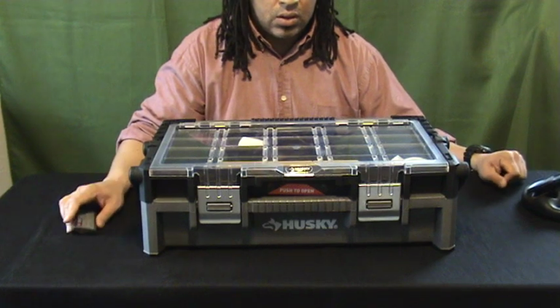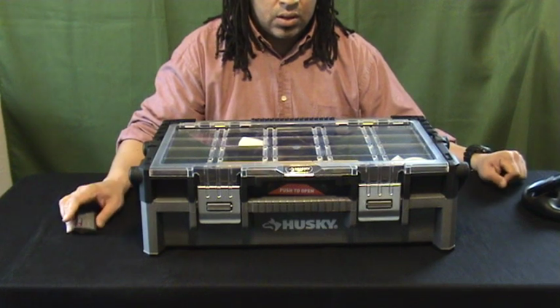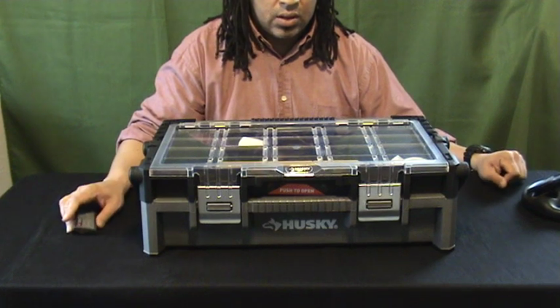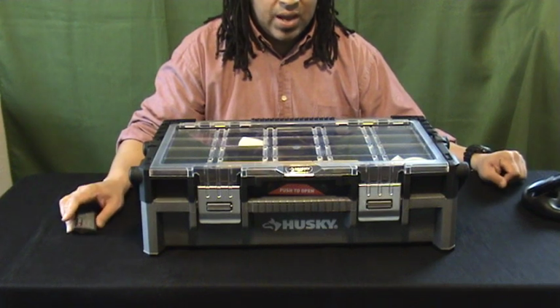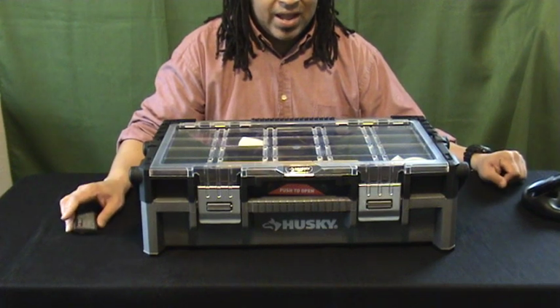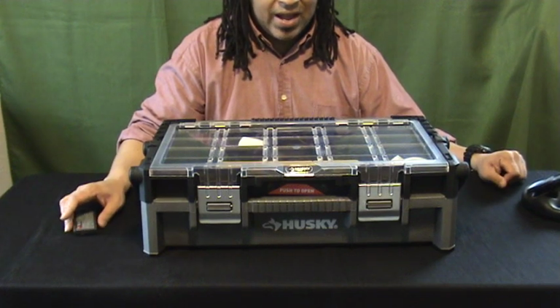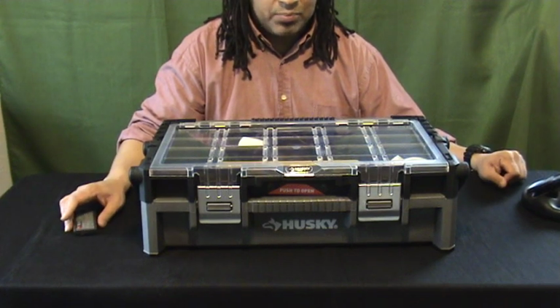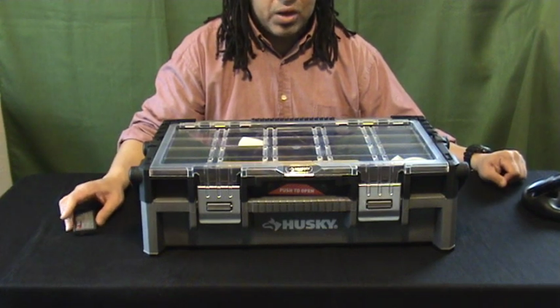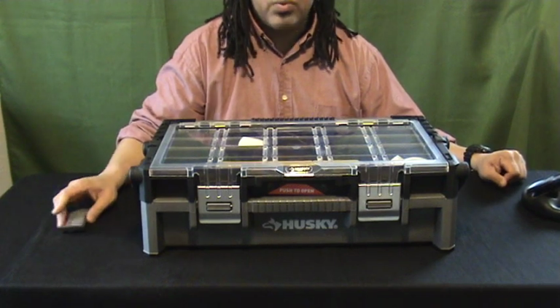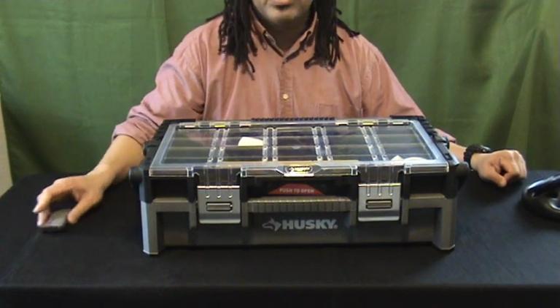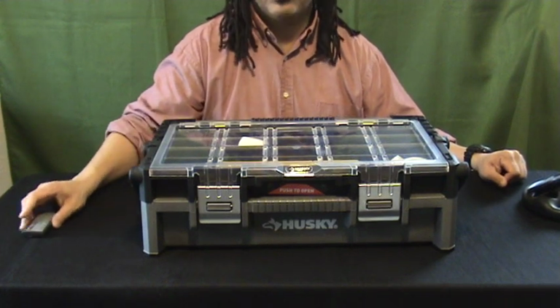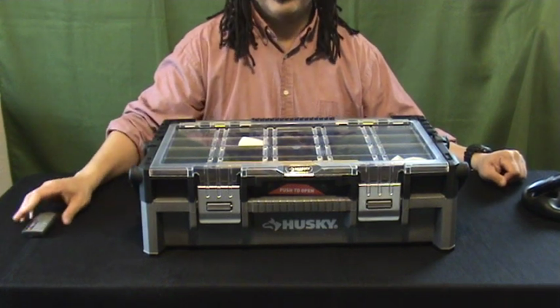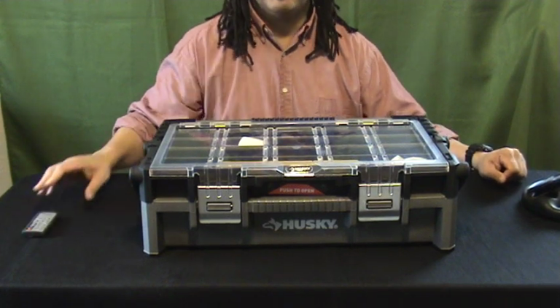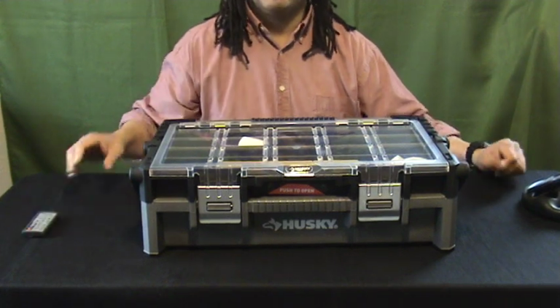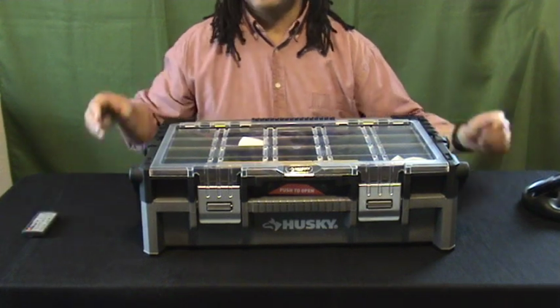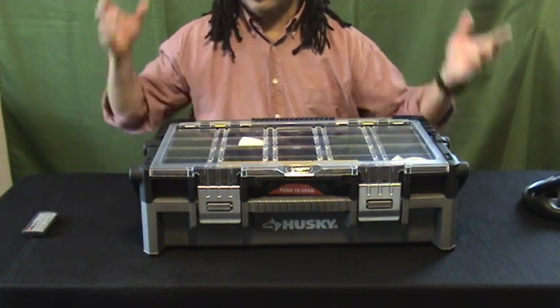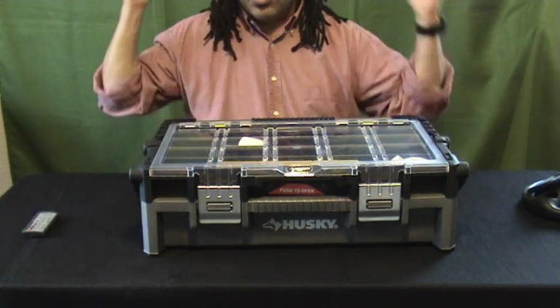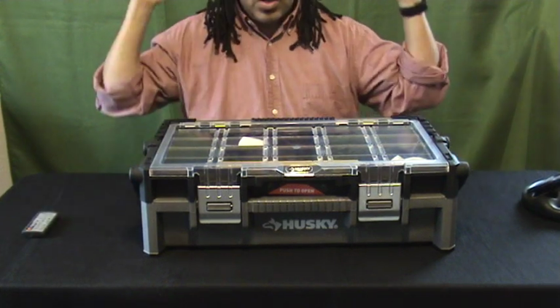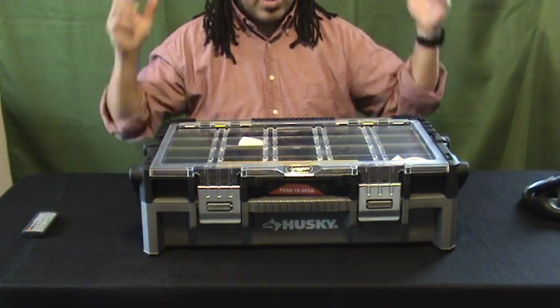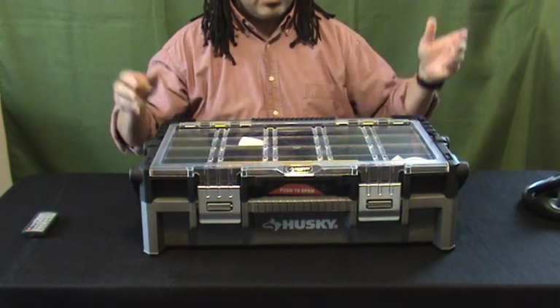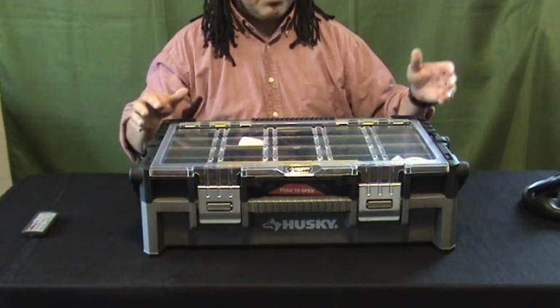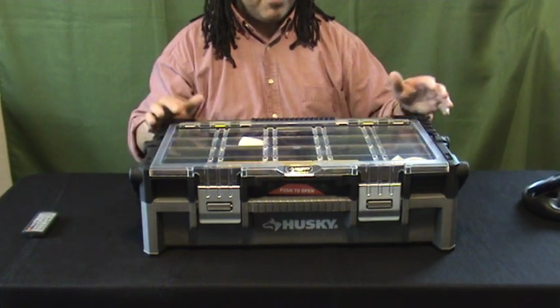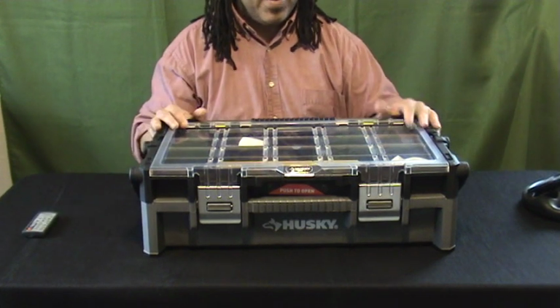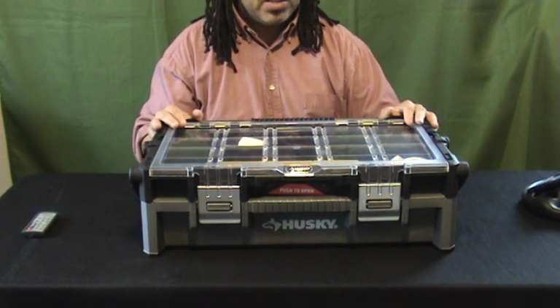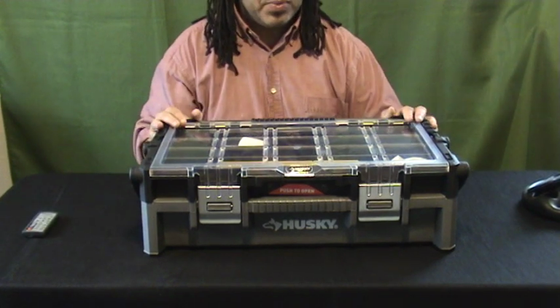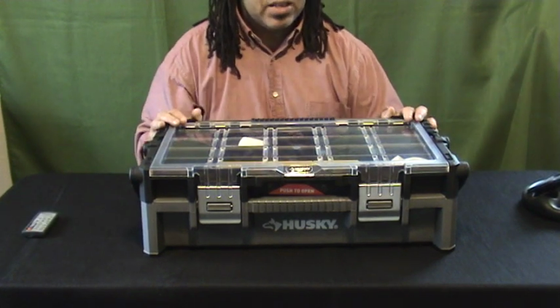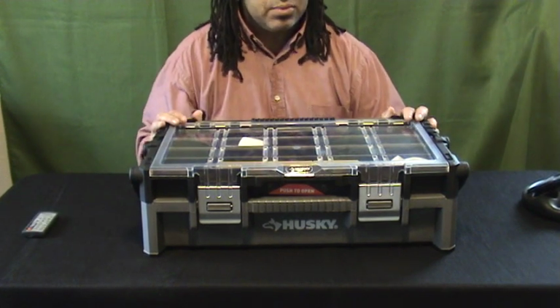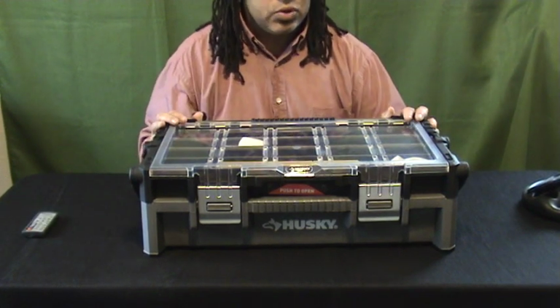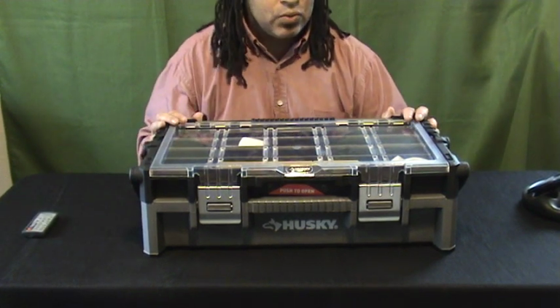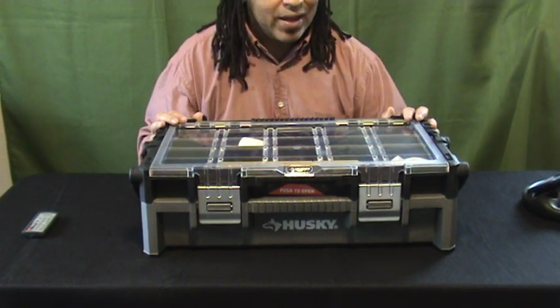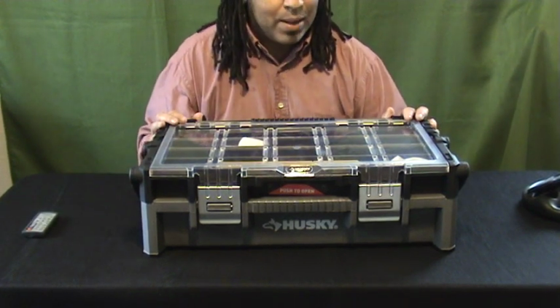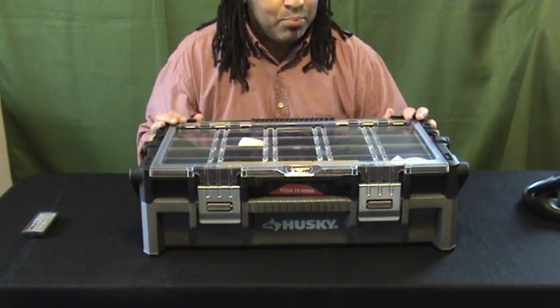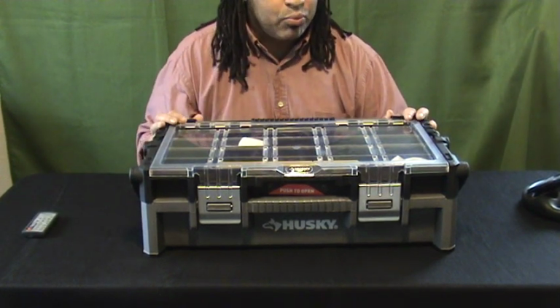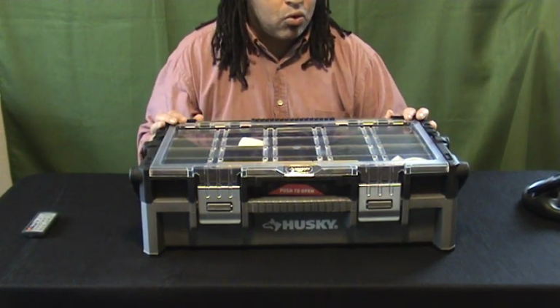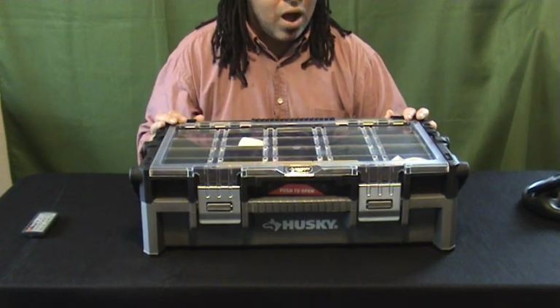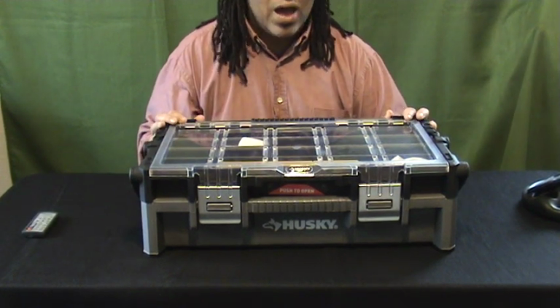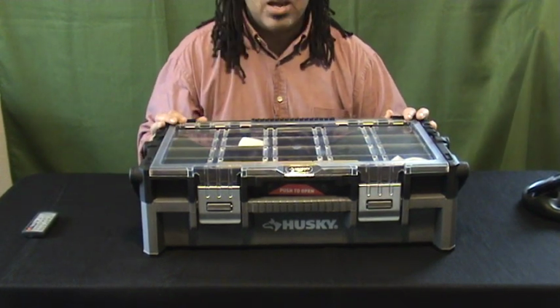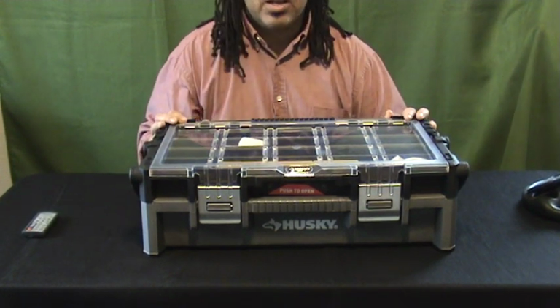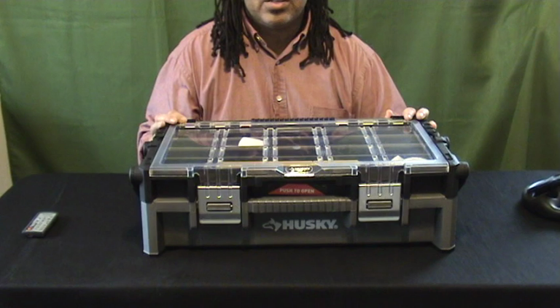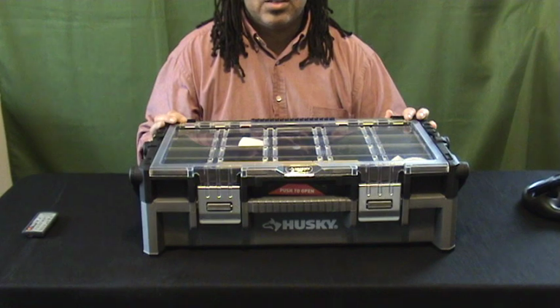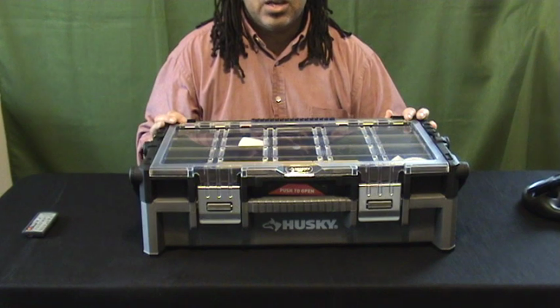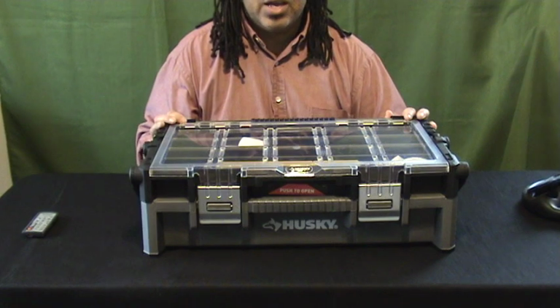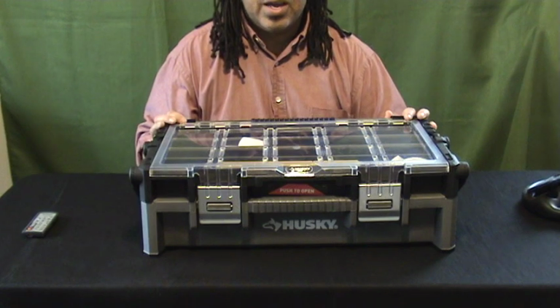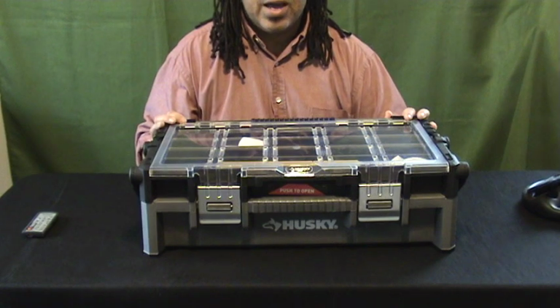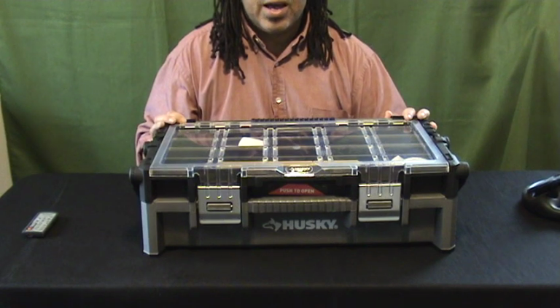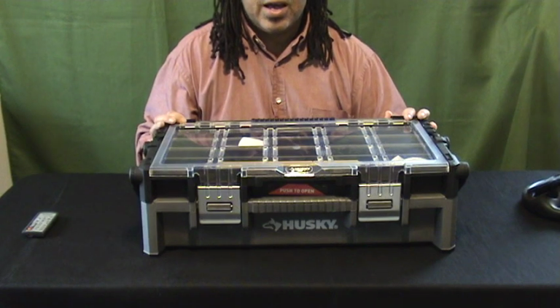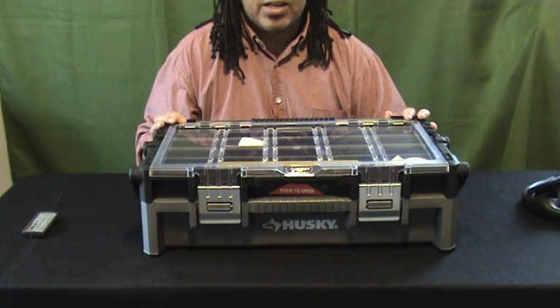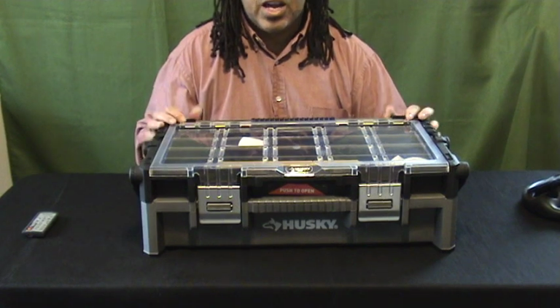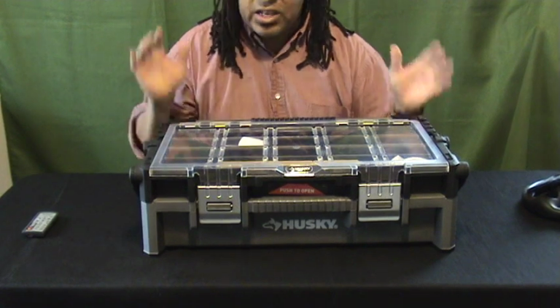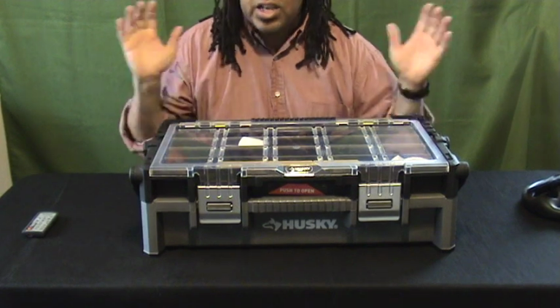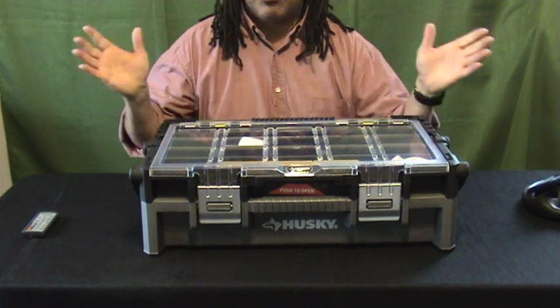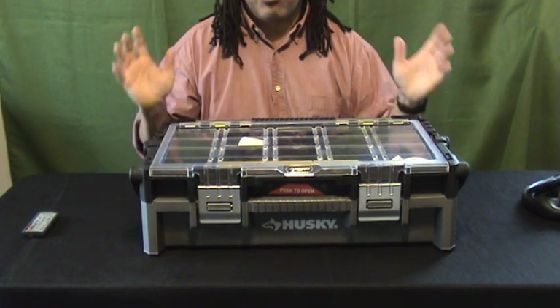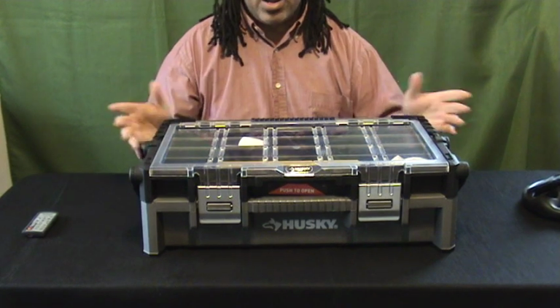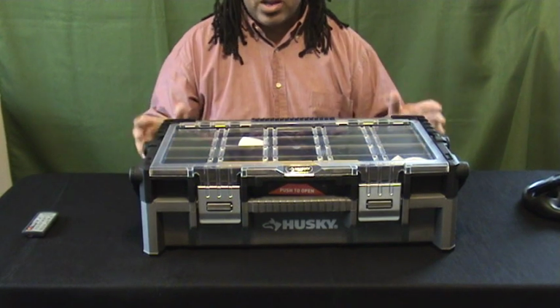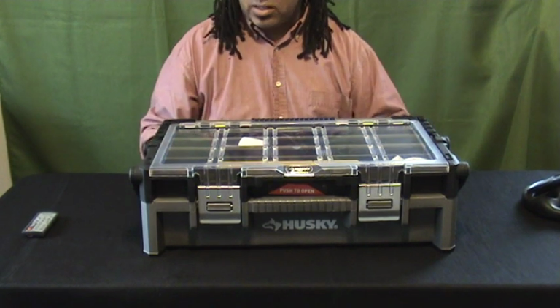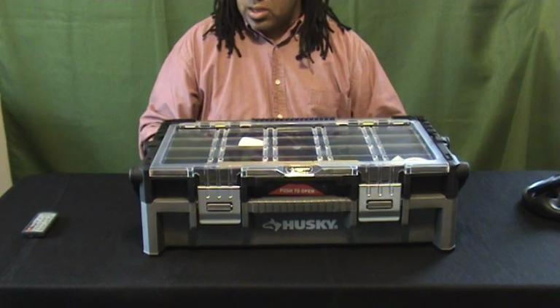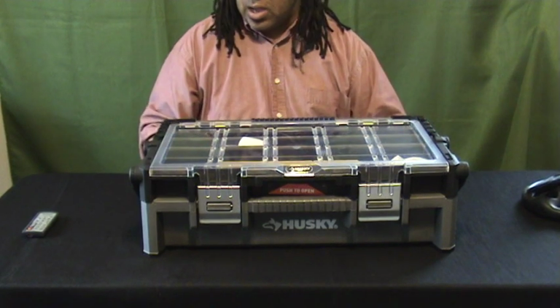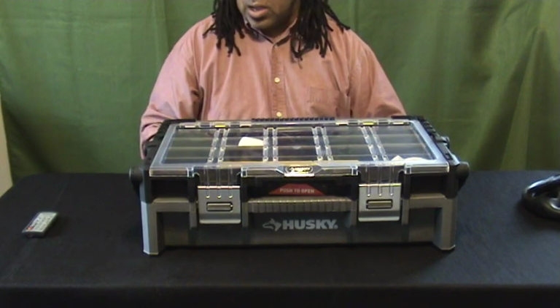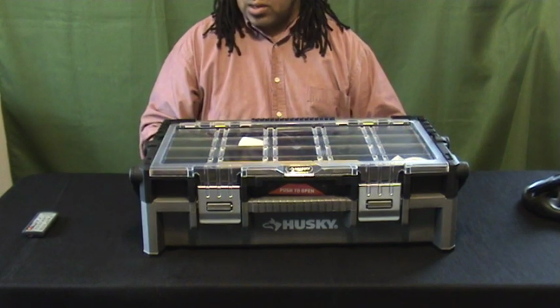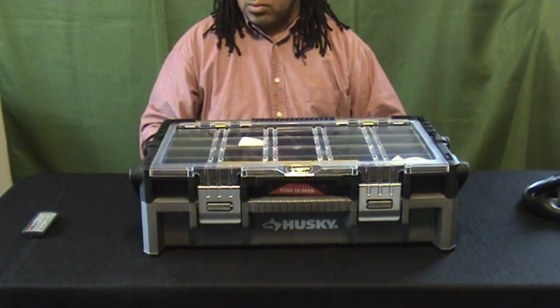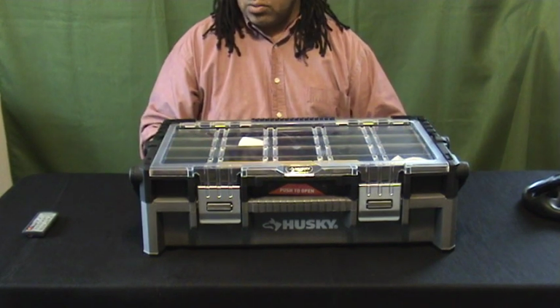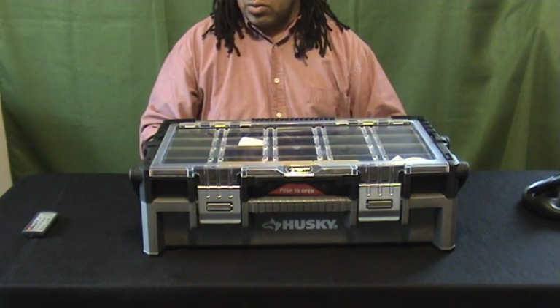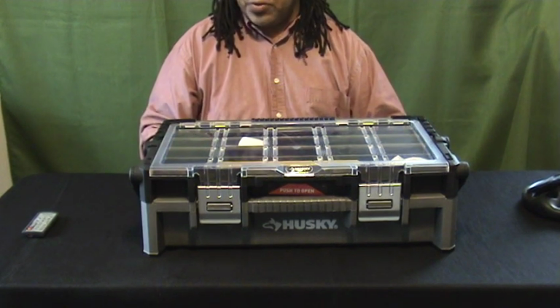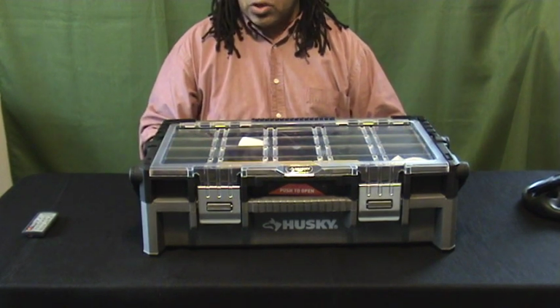Hey guys, Pug Weasel here. You can't see my face because I'm doing a Gun Gear product review.